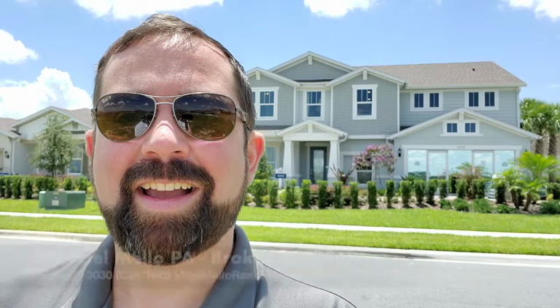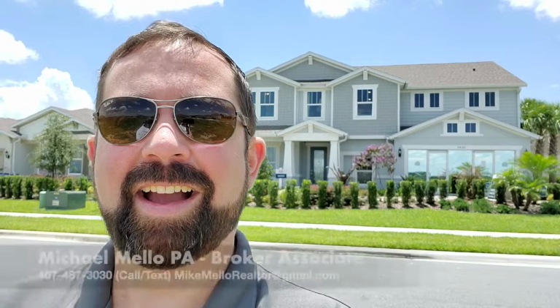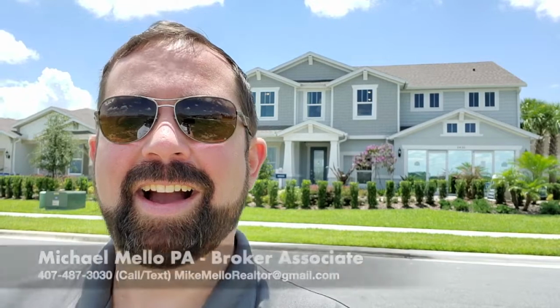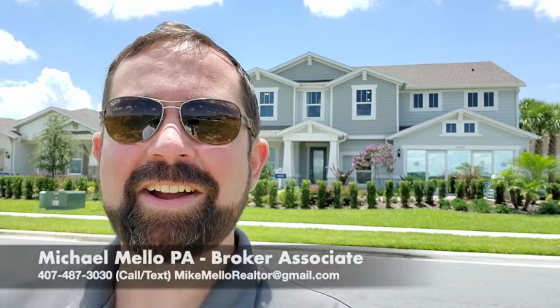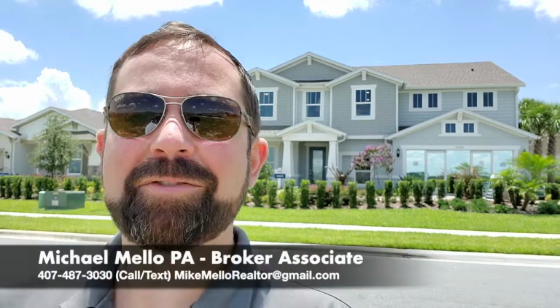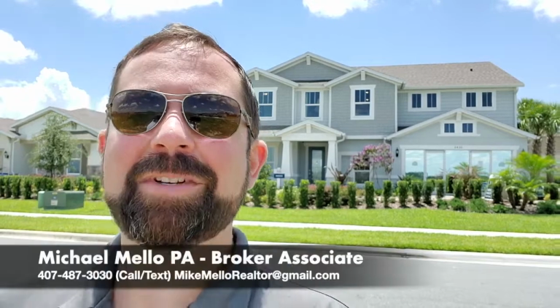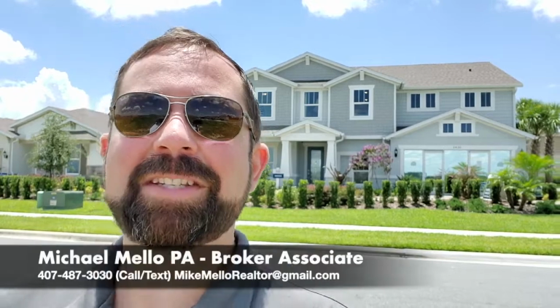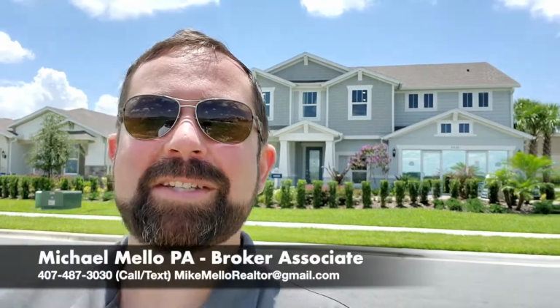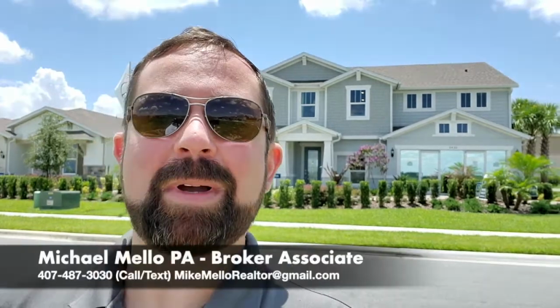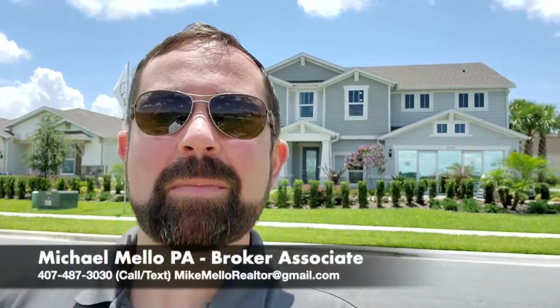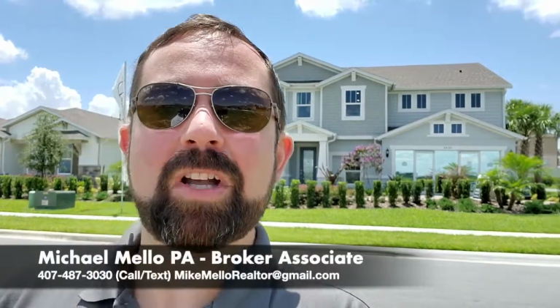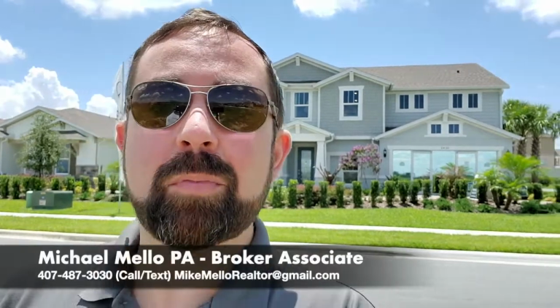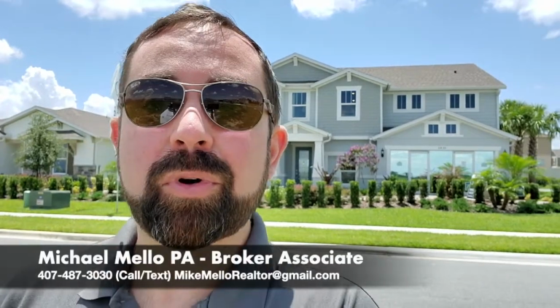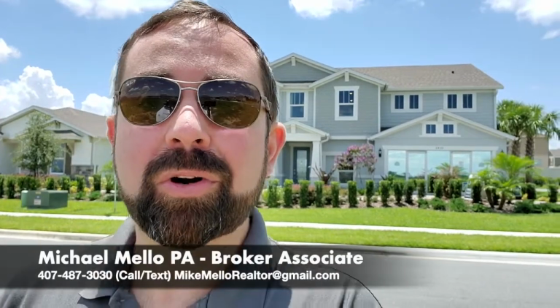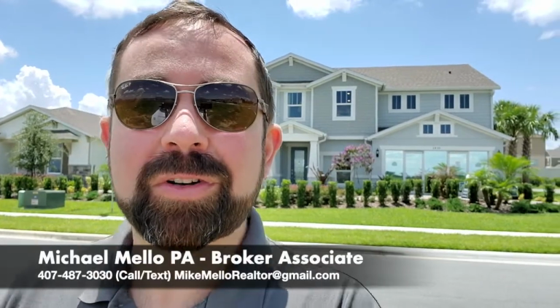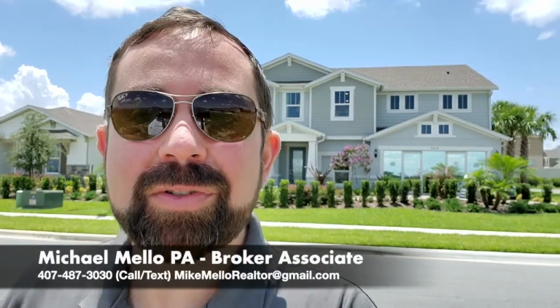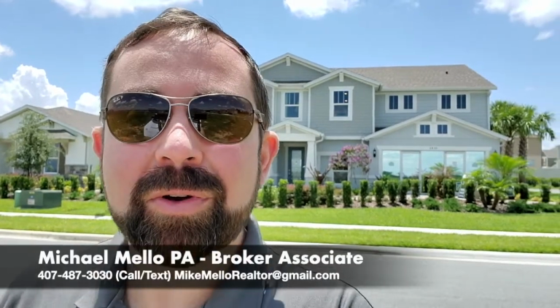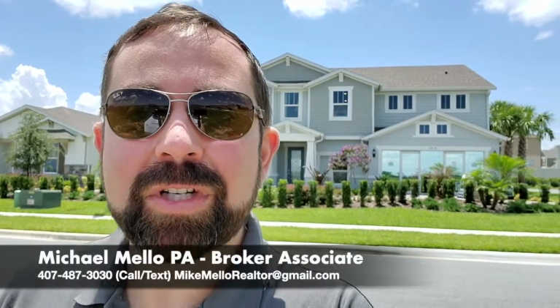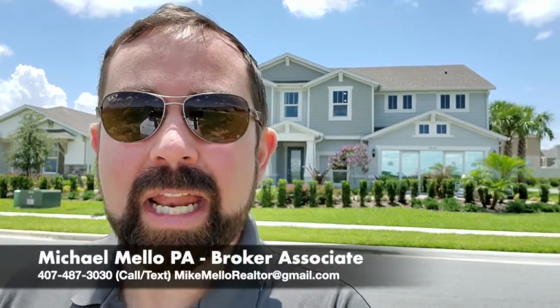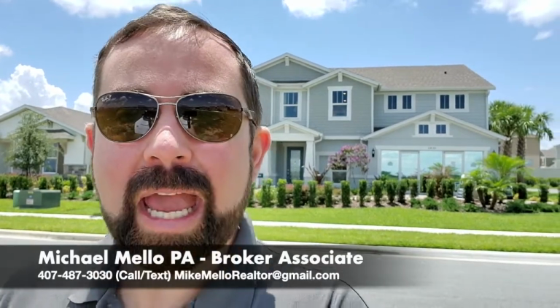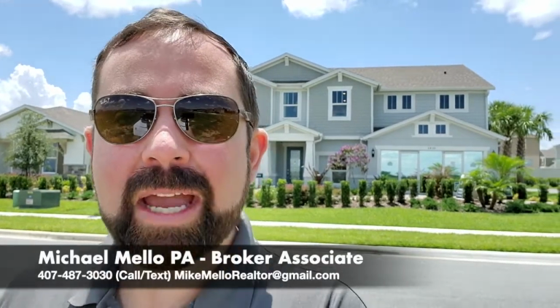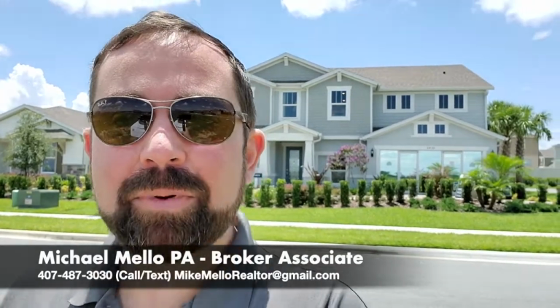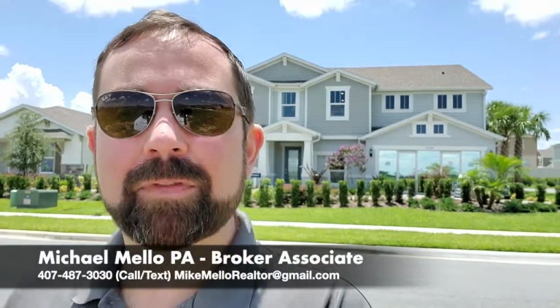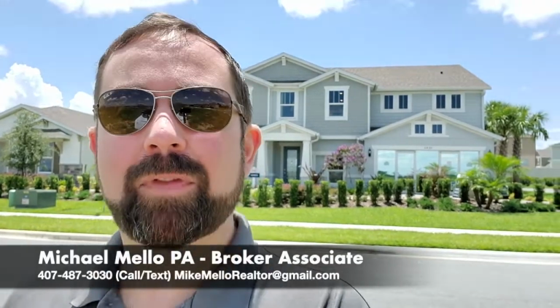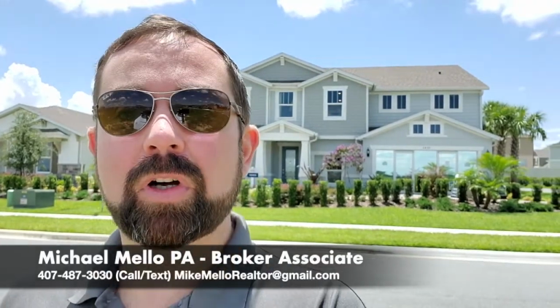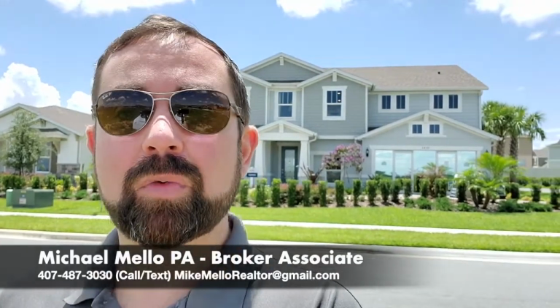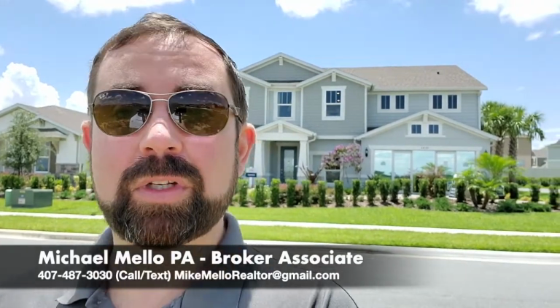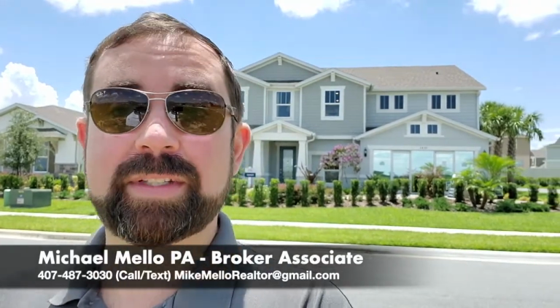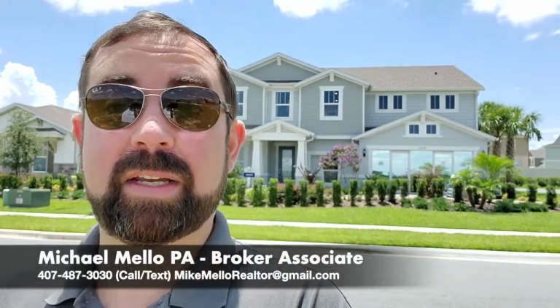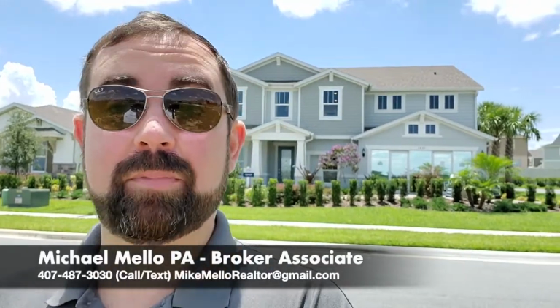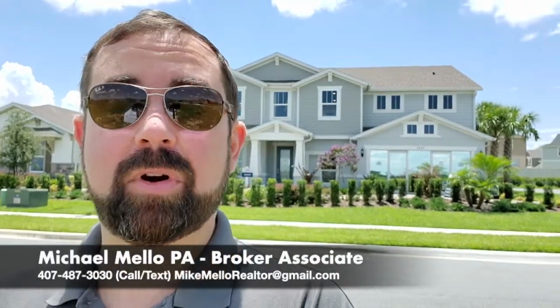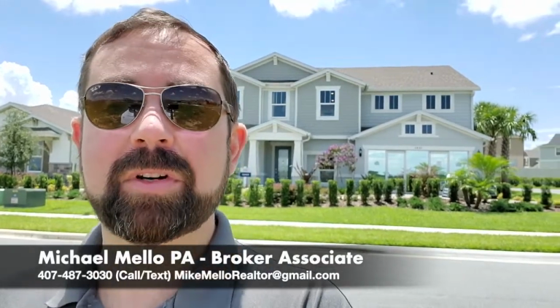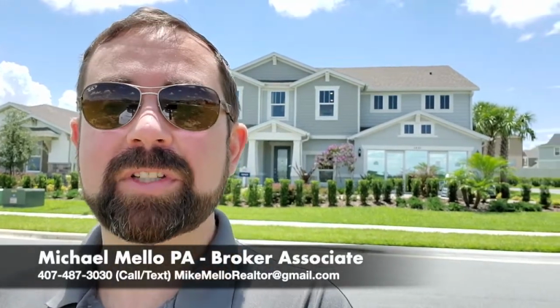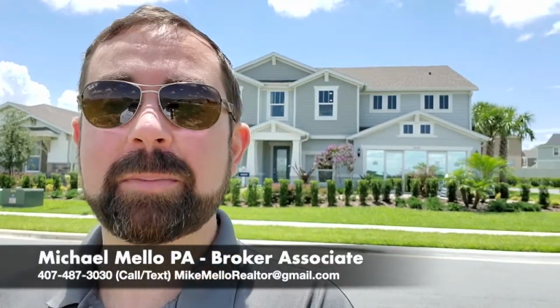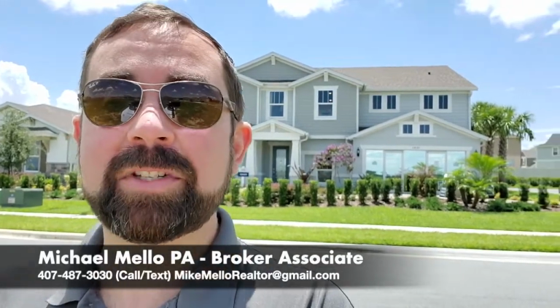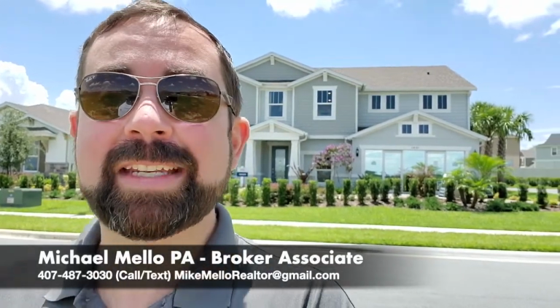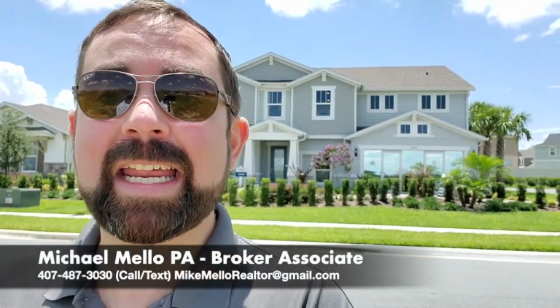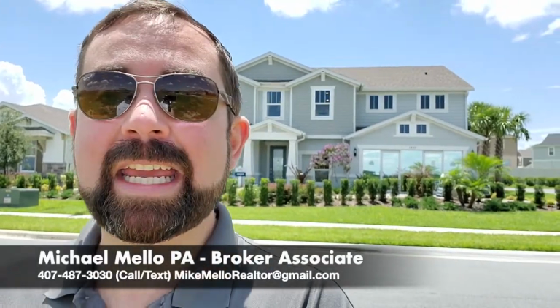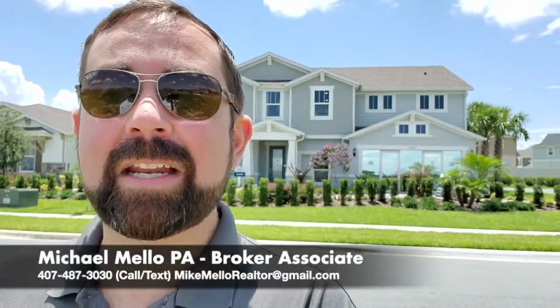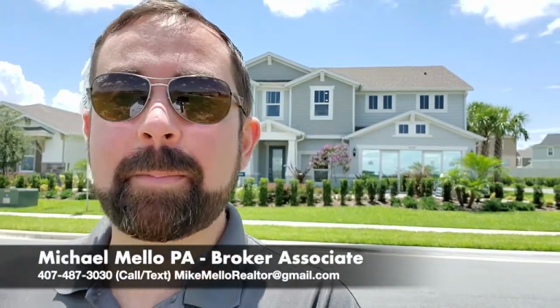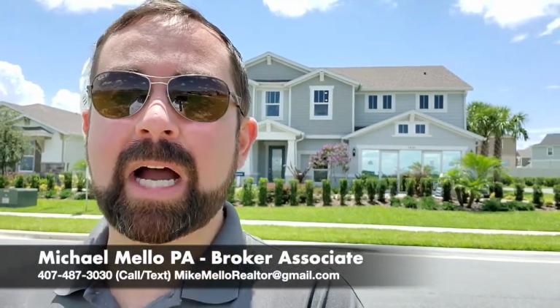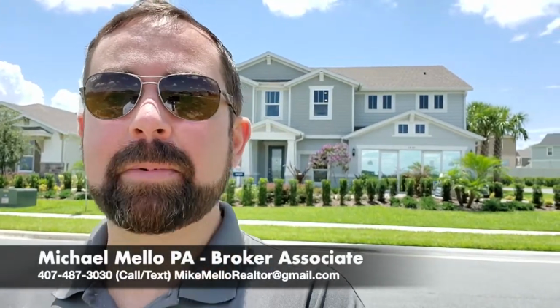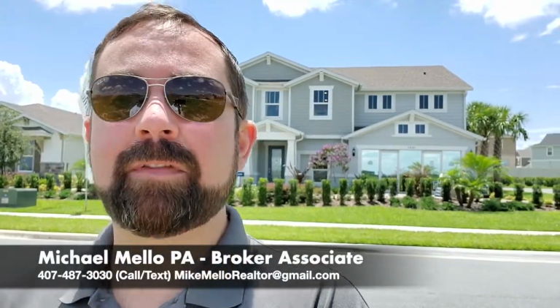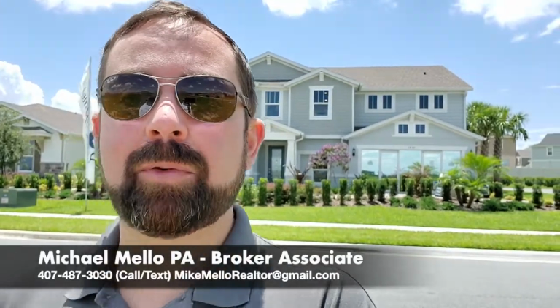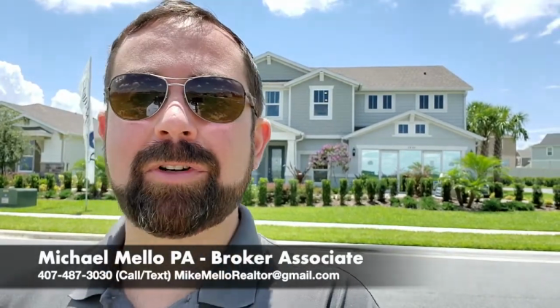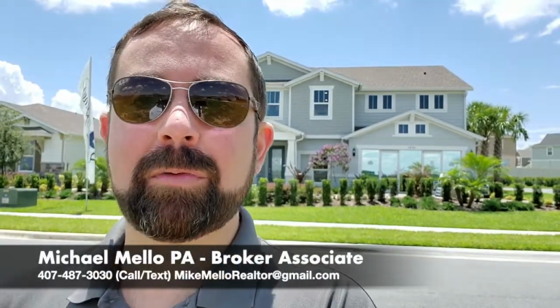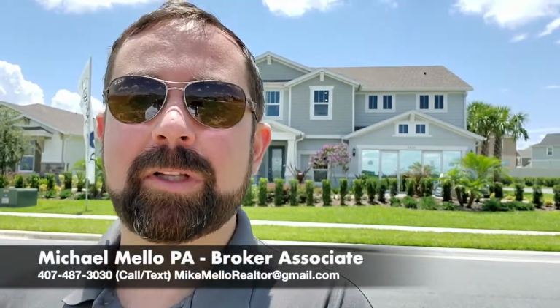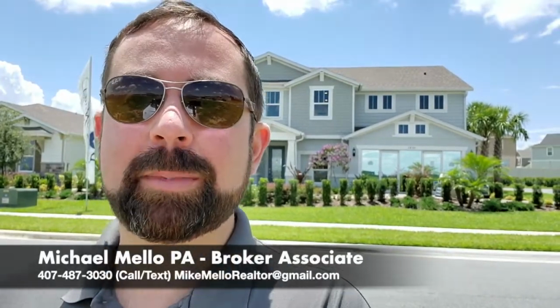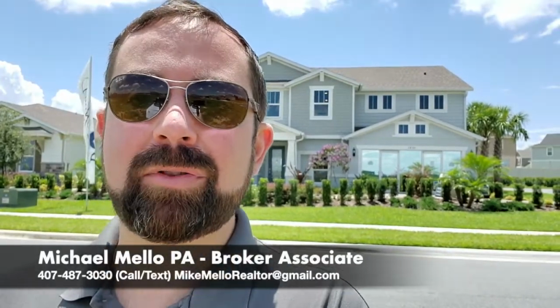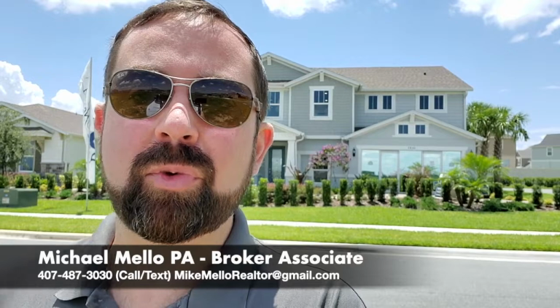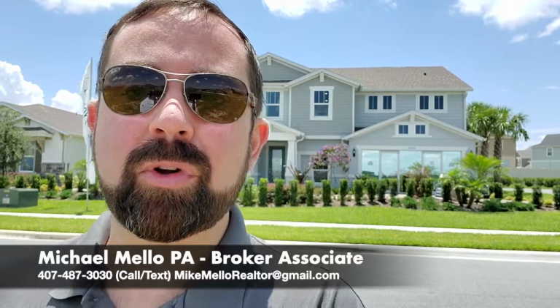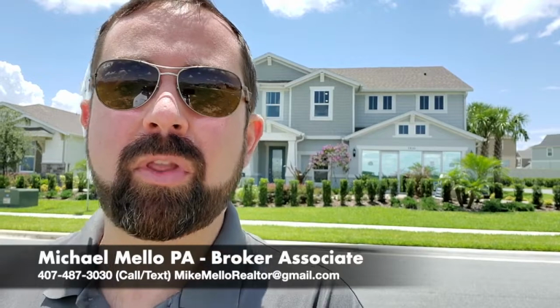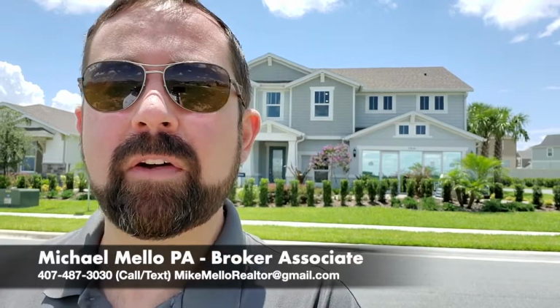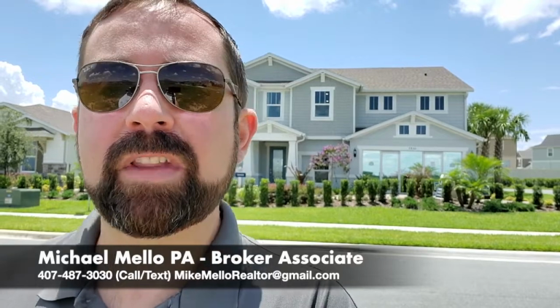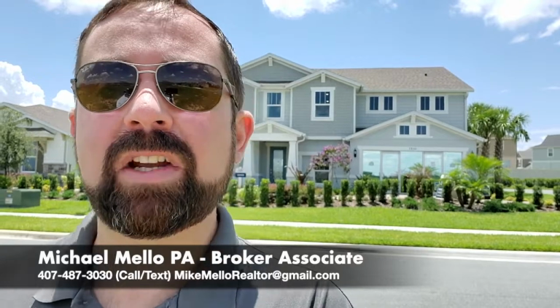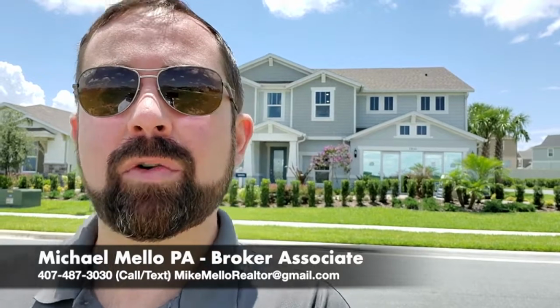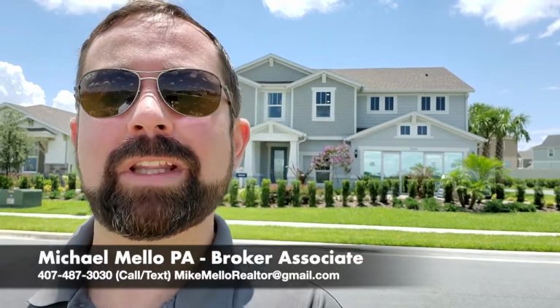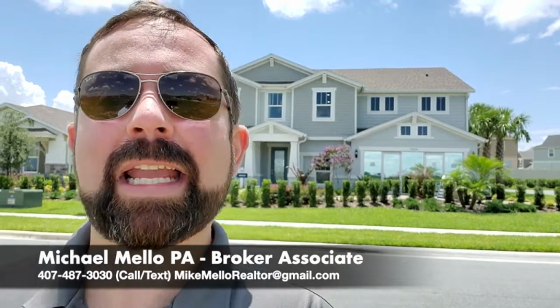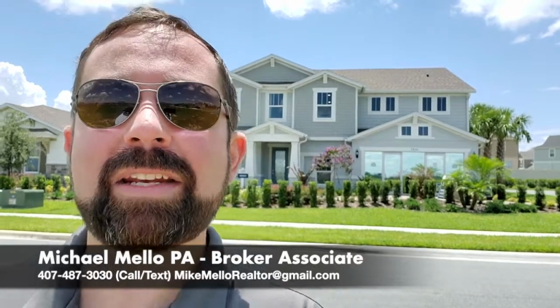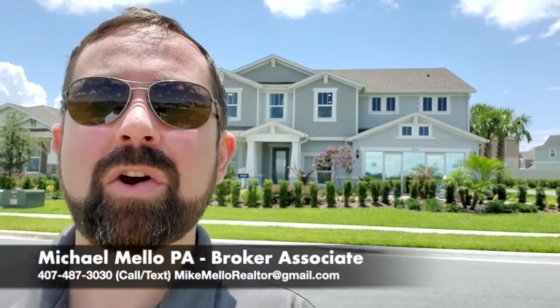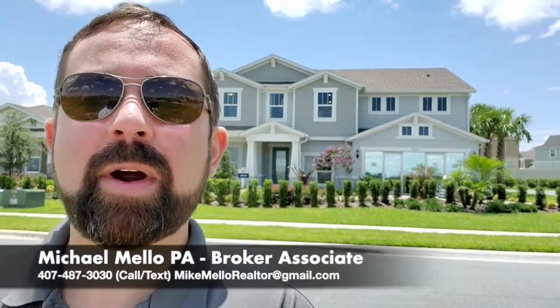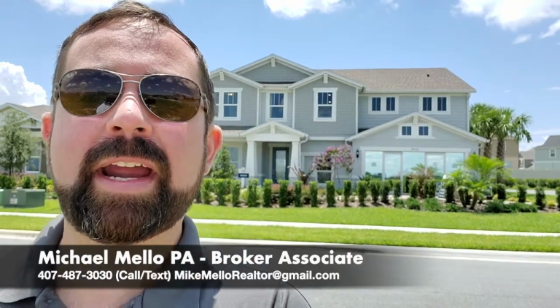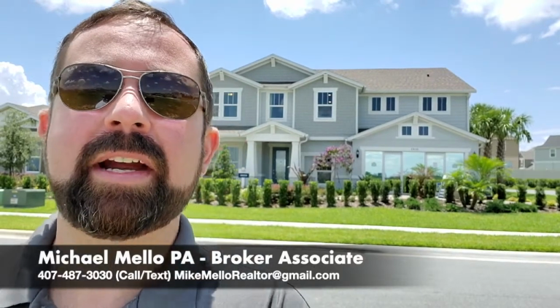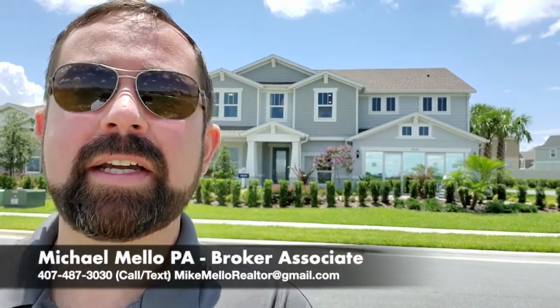Hi everyone. This is Mike Mello, Broker Associate at Preferred Real Estate Brokers, coming to you today in Apopka, Florida. We're a little bit north of the Orlando area.